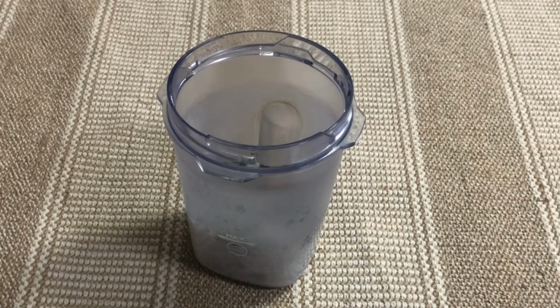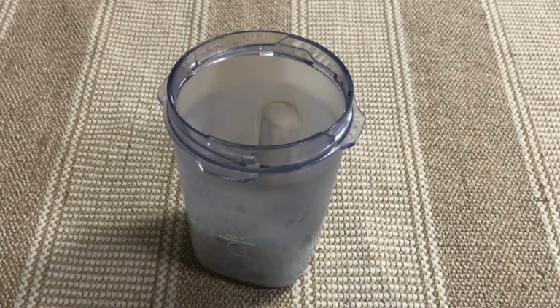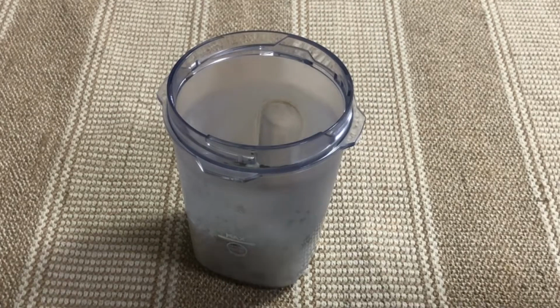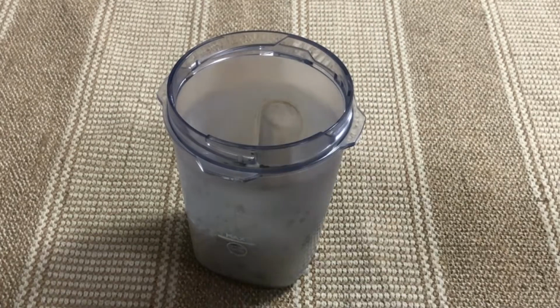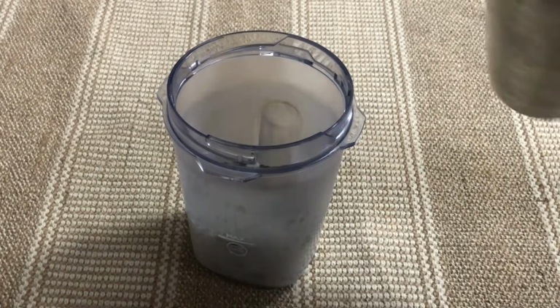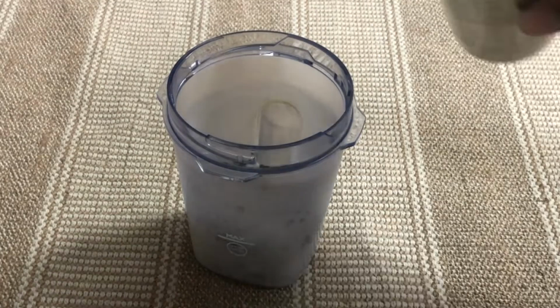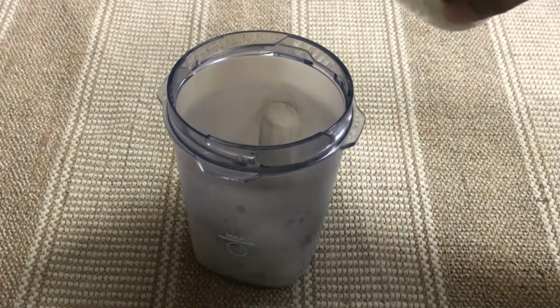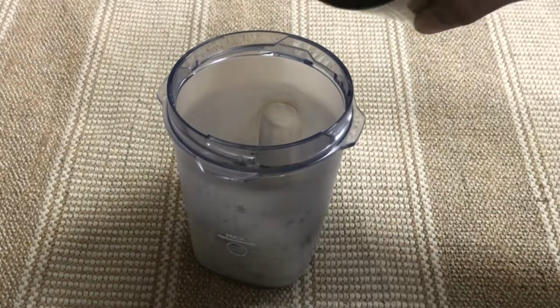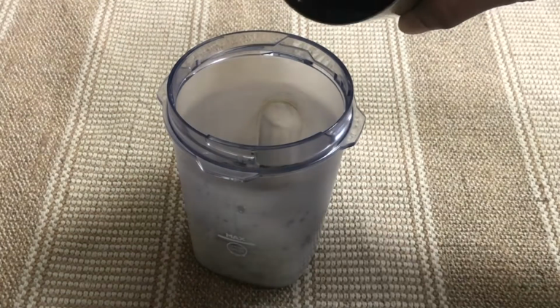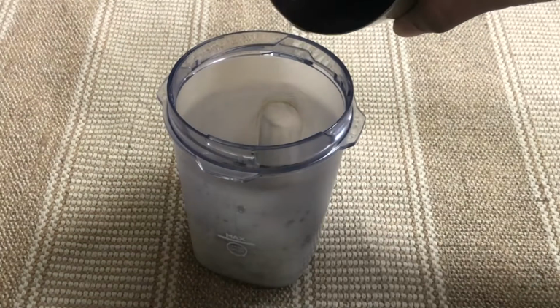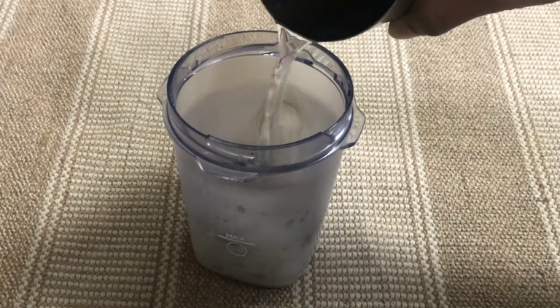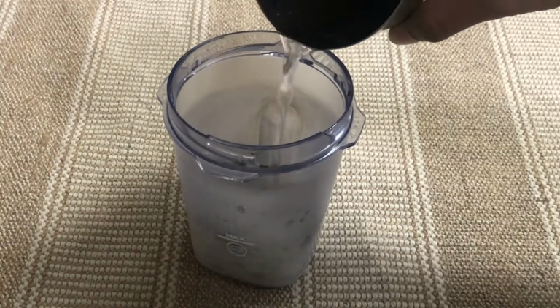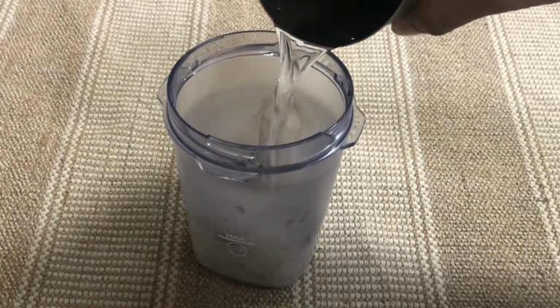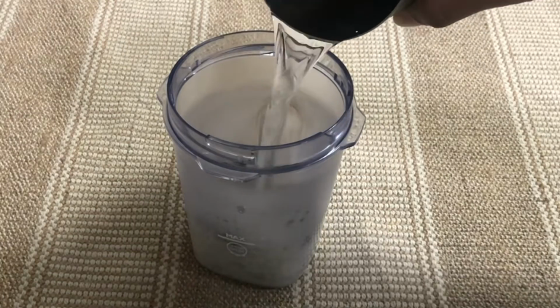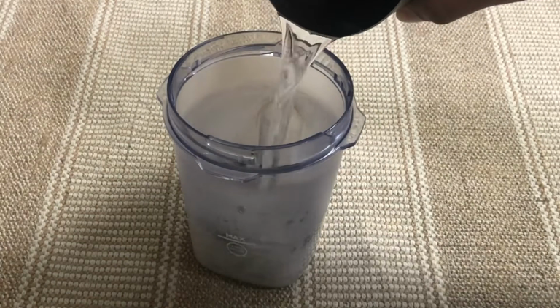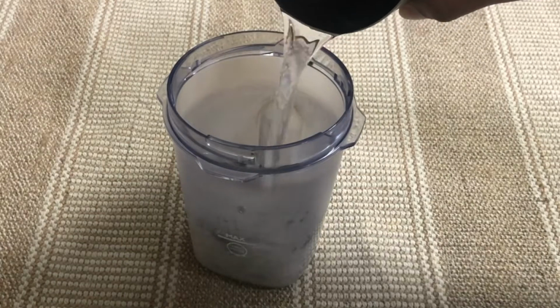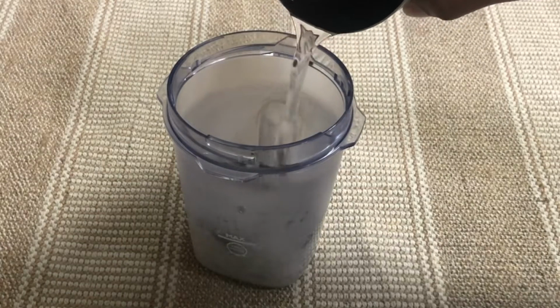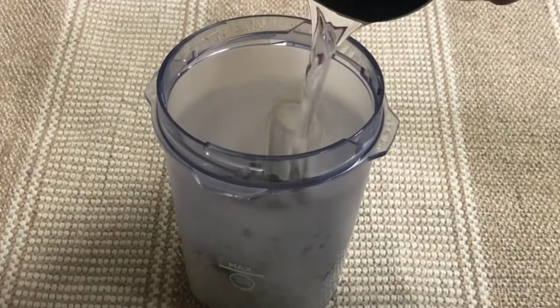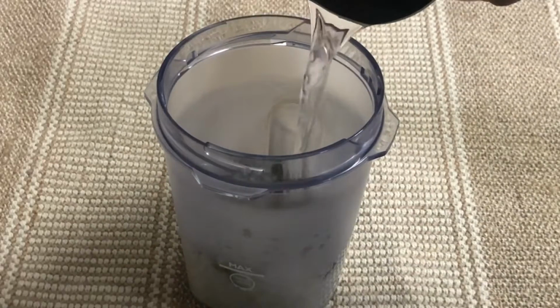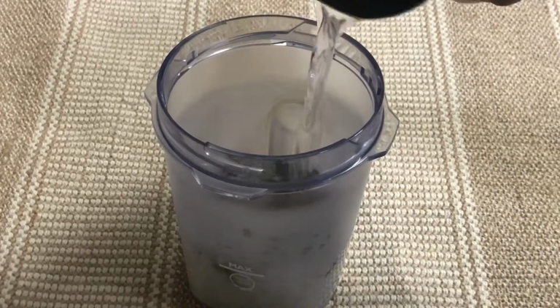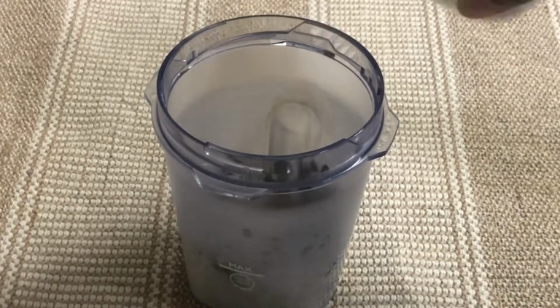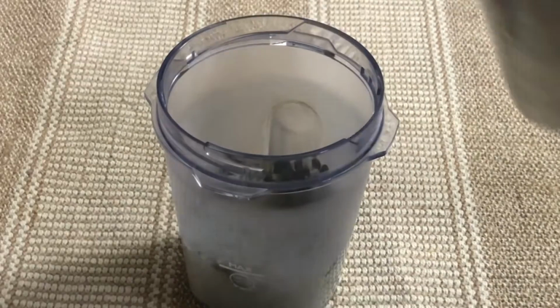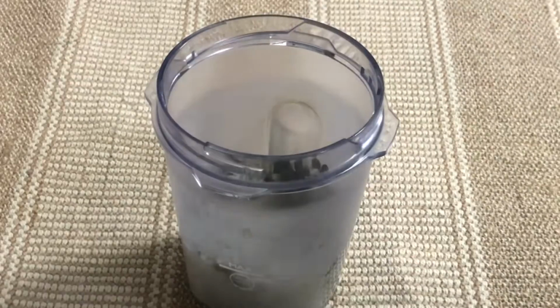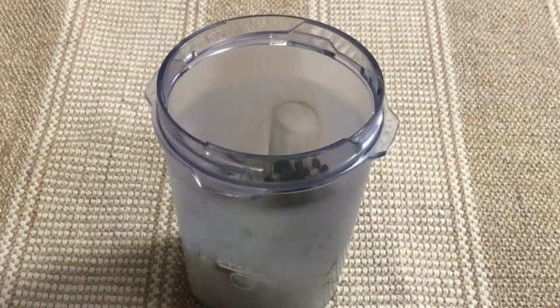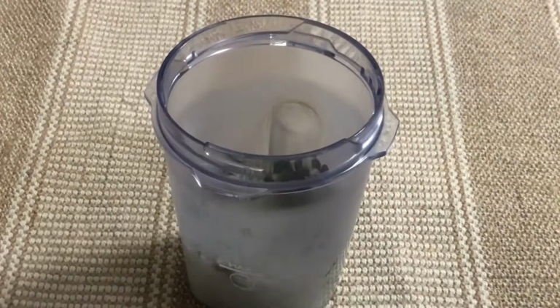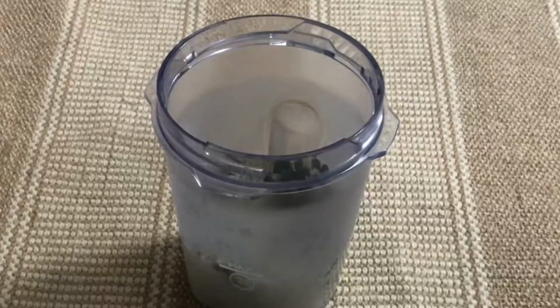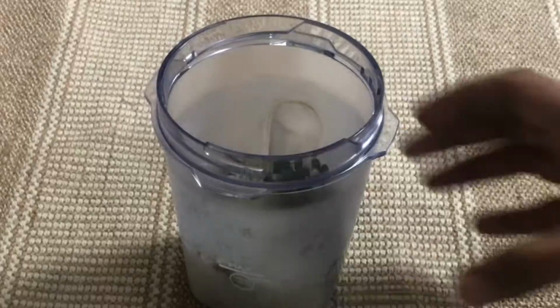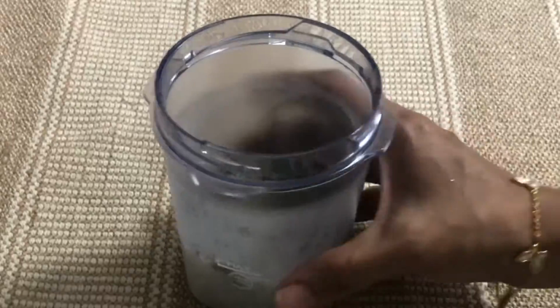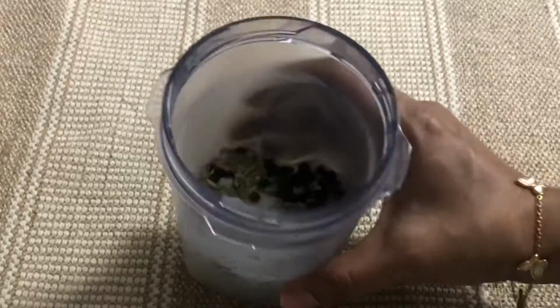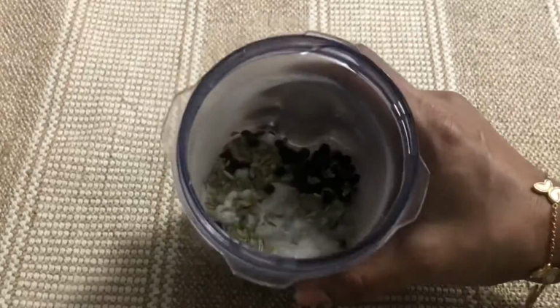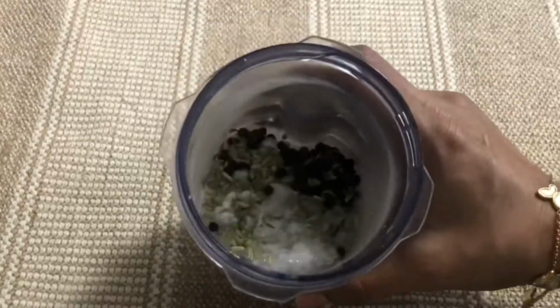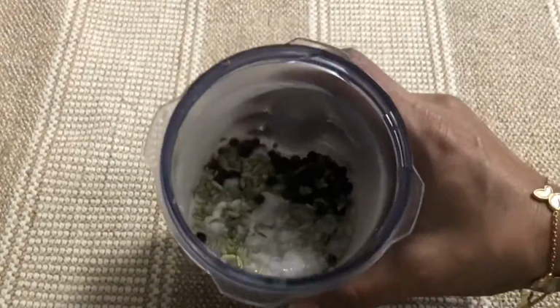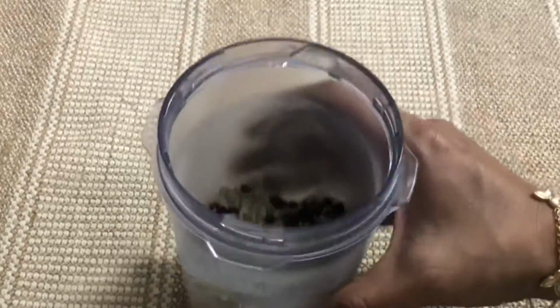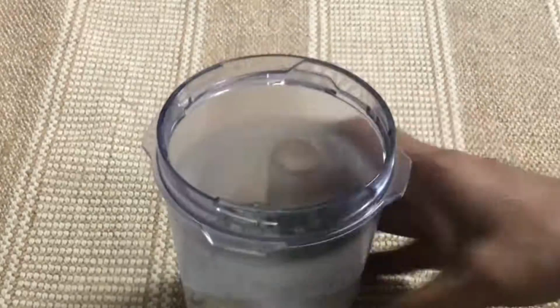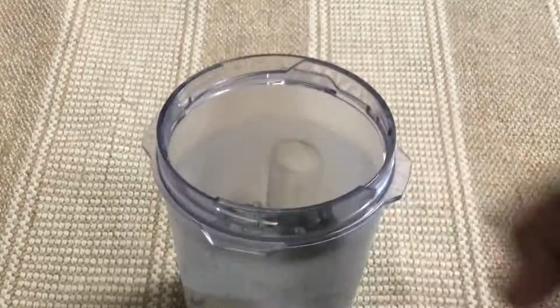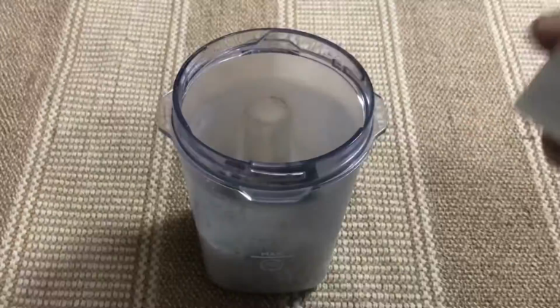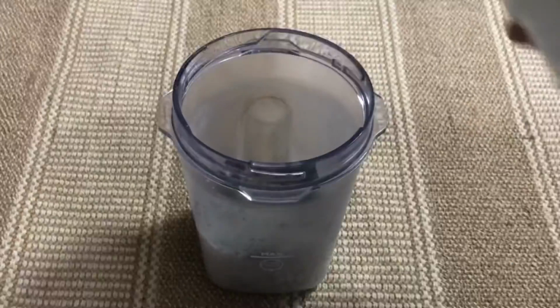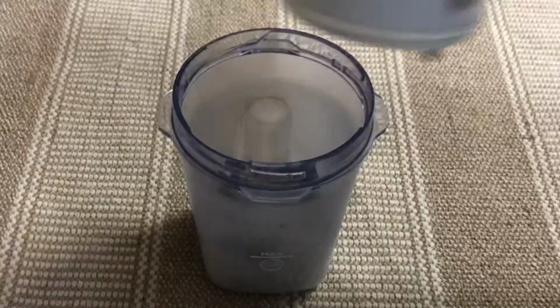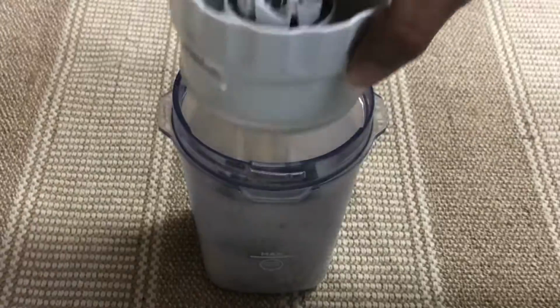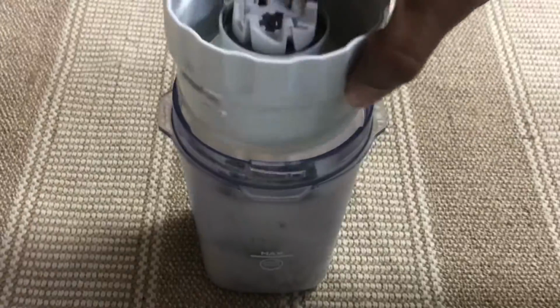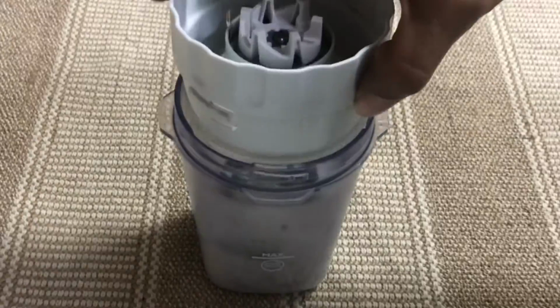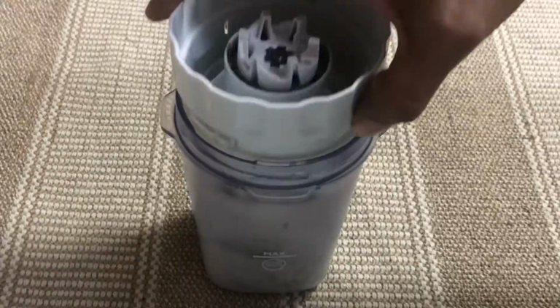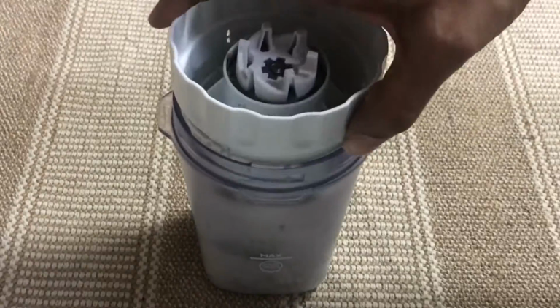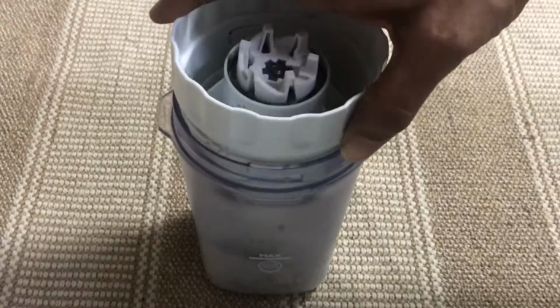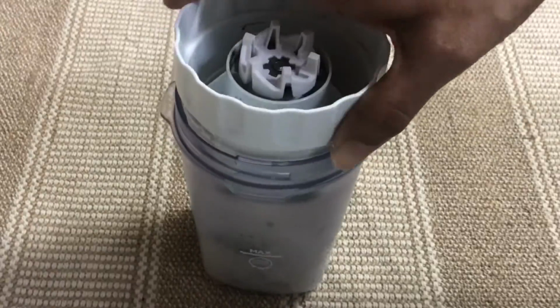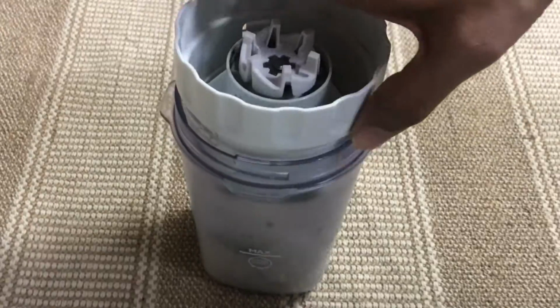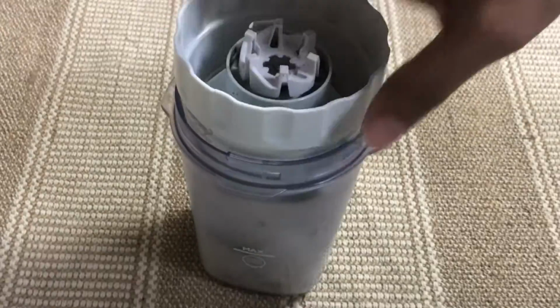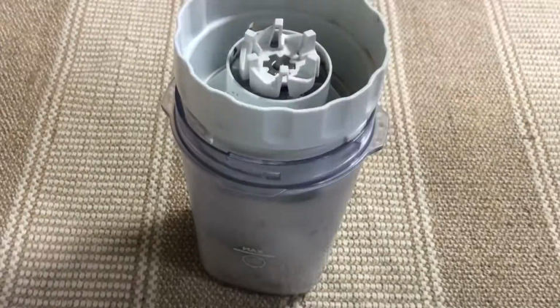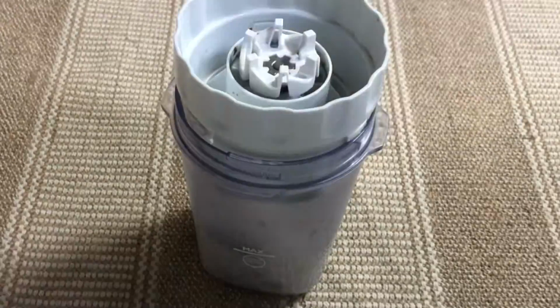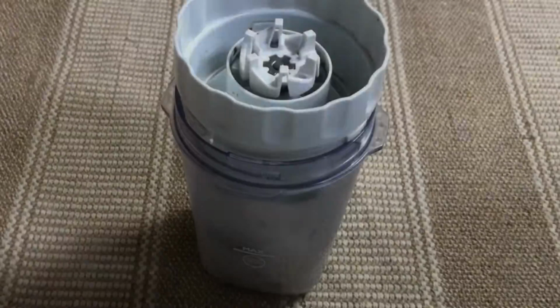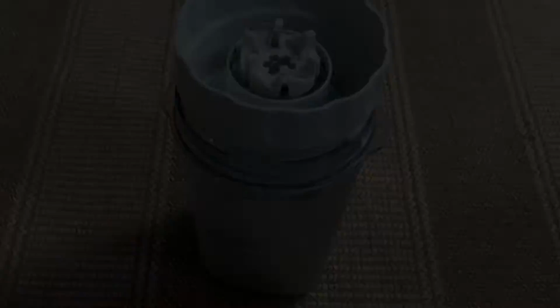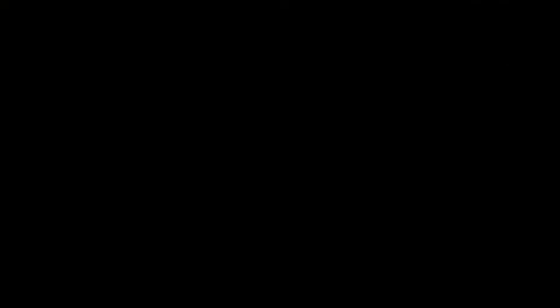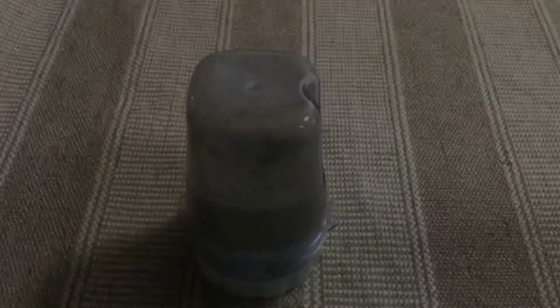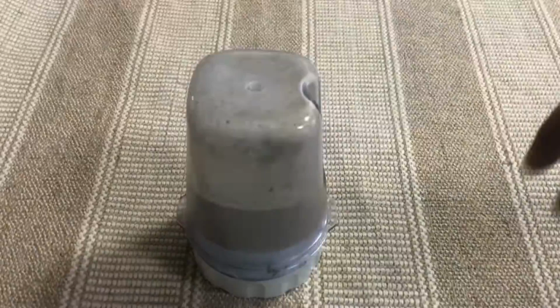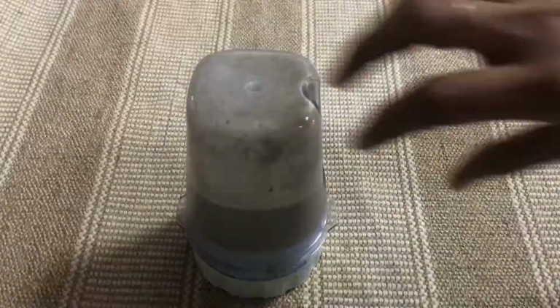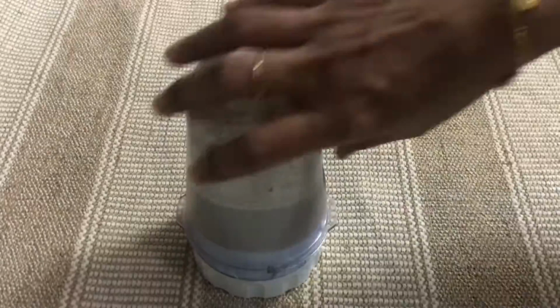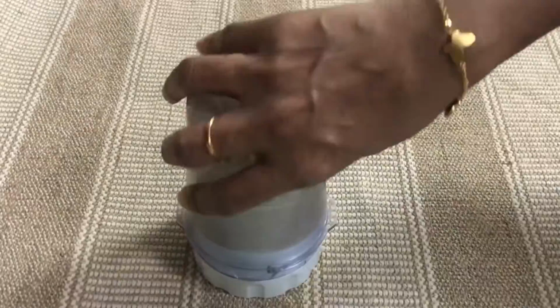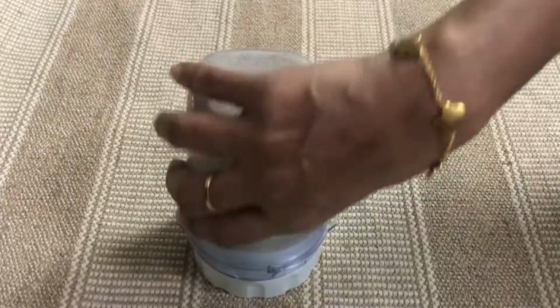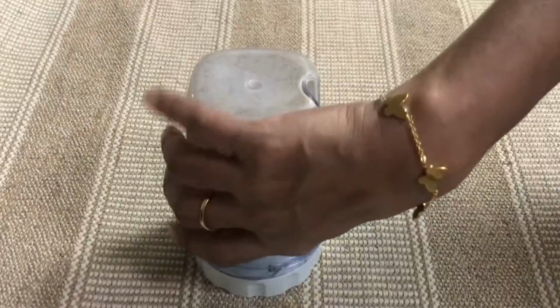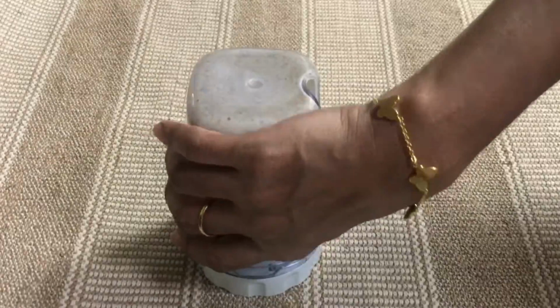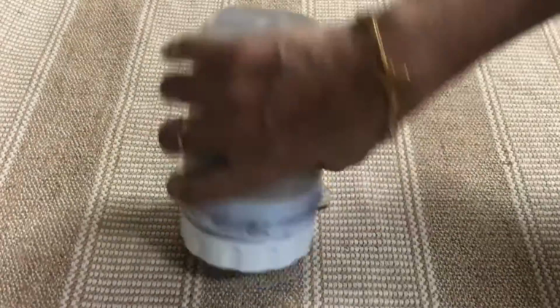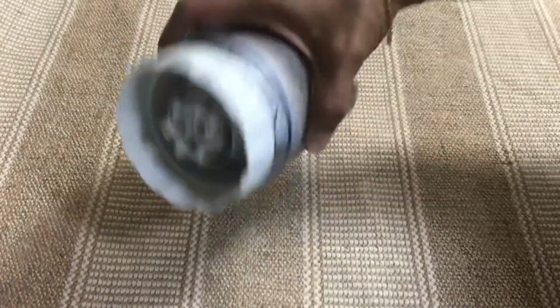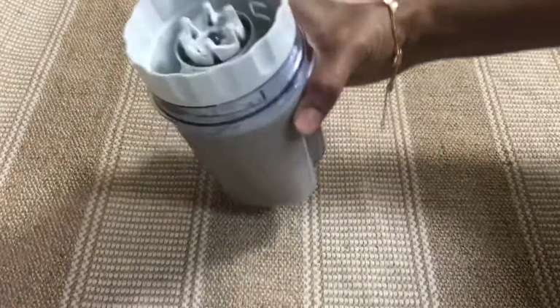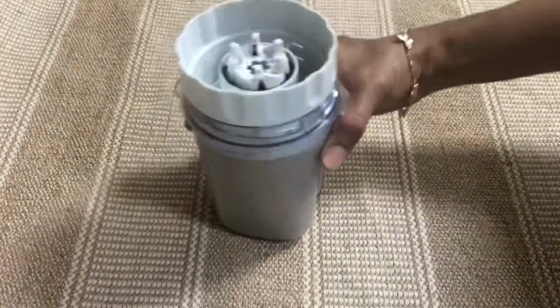The gravy goes with plain rice. The gravy is not suitable on its own.